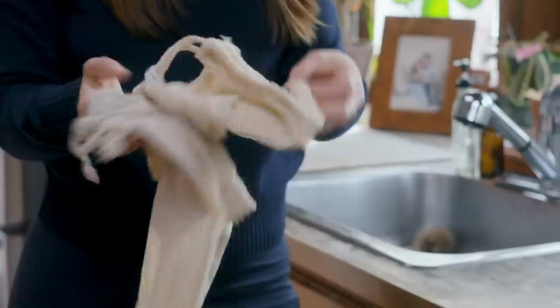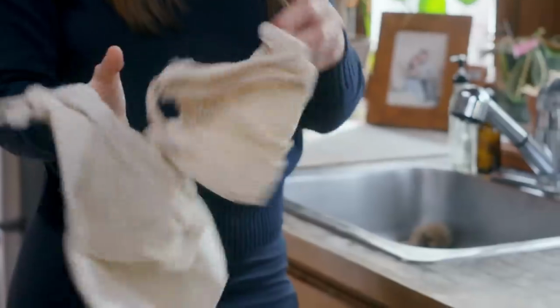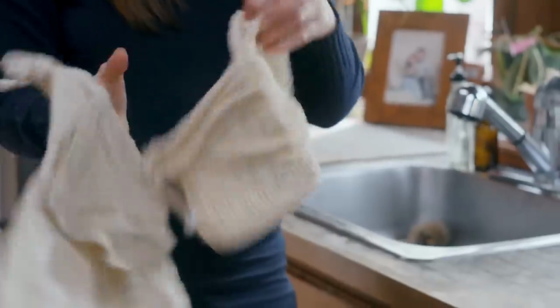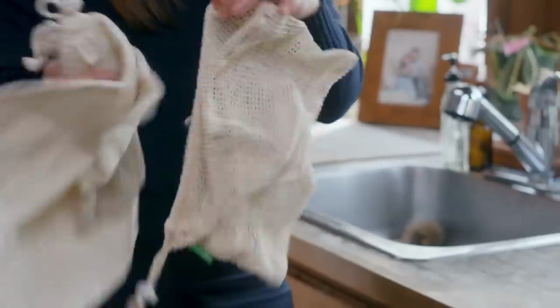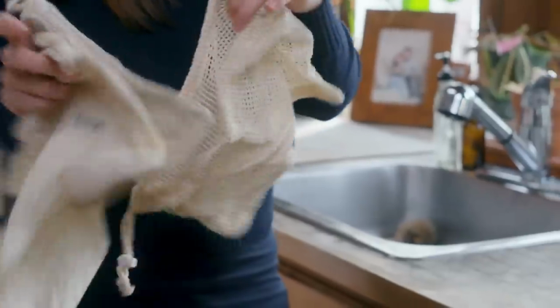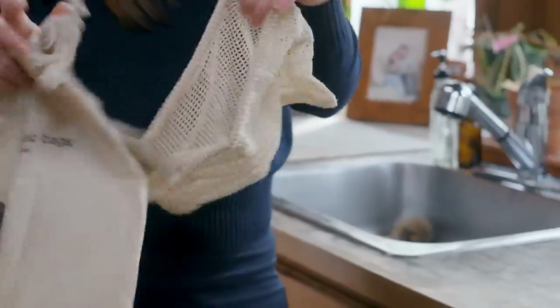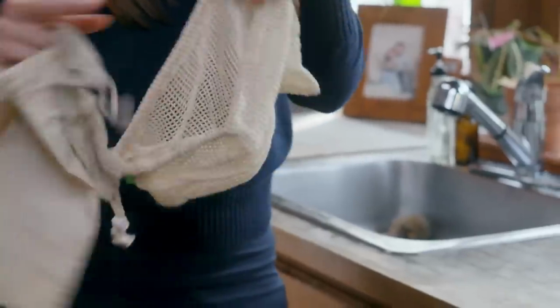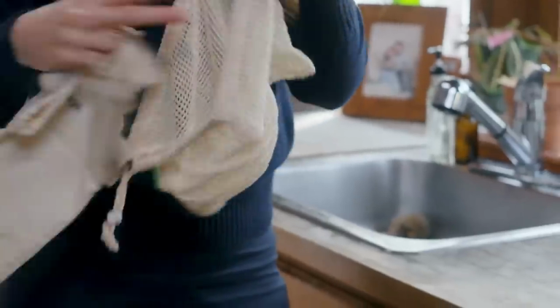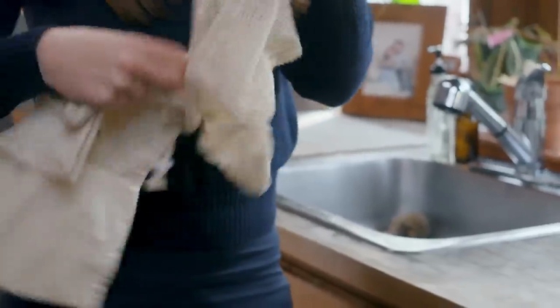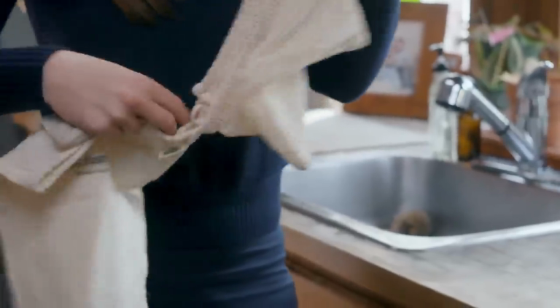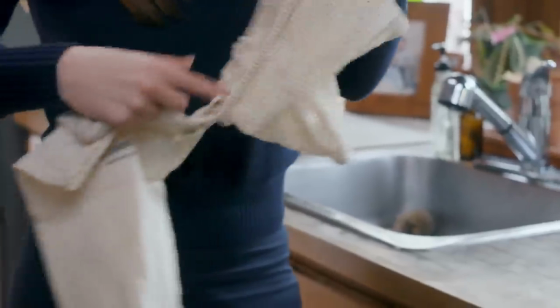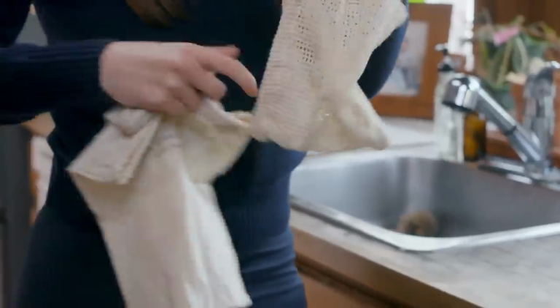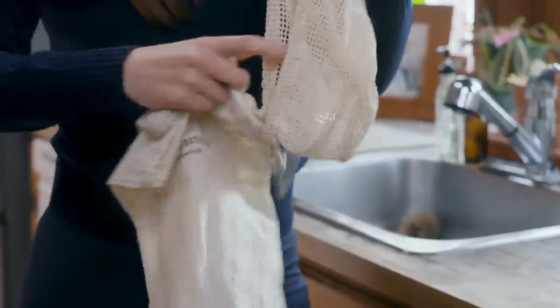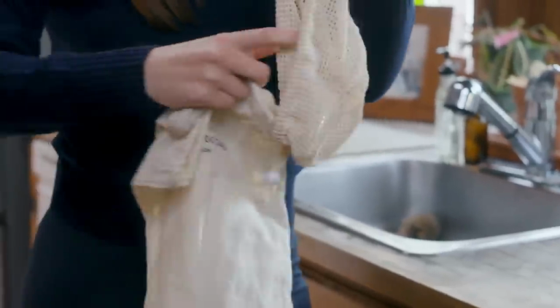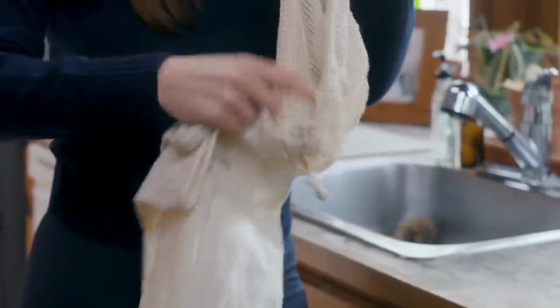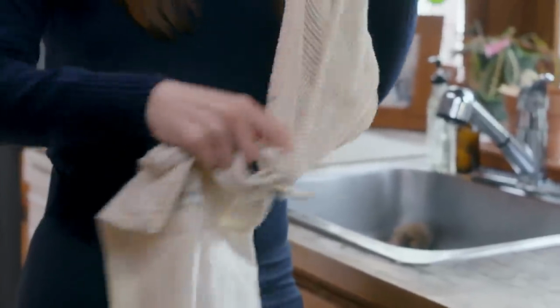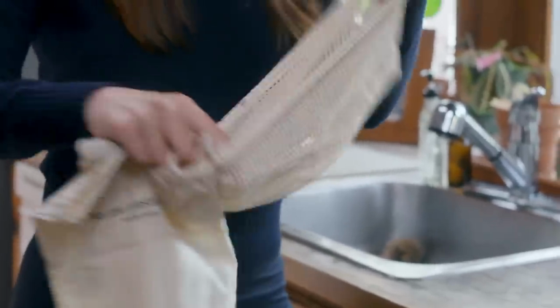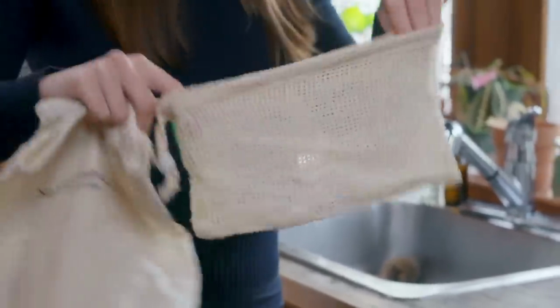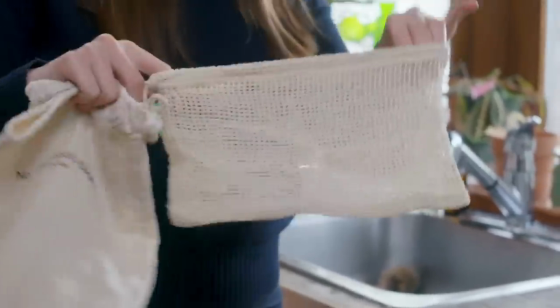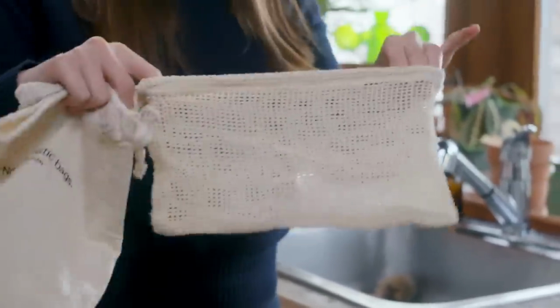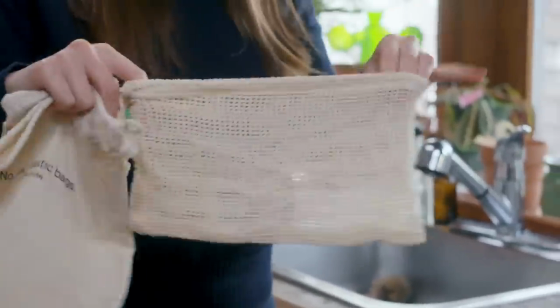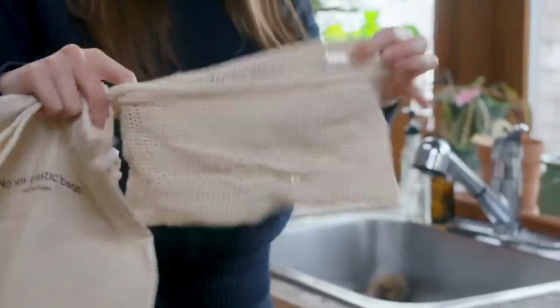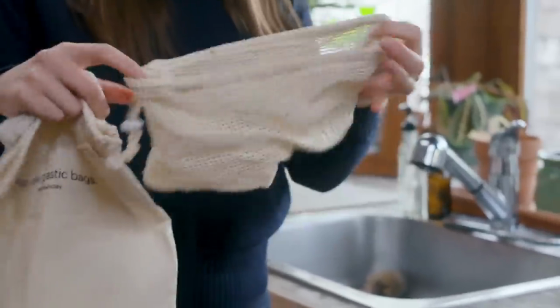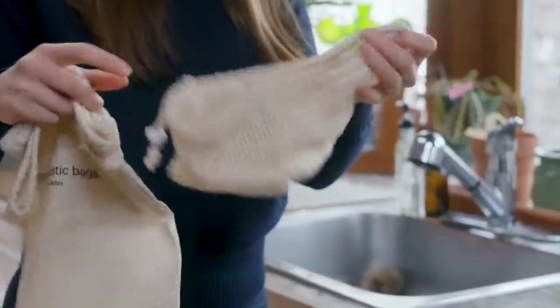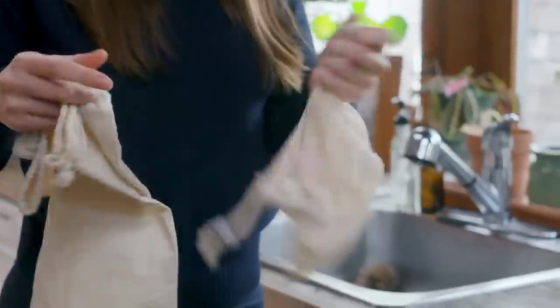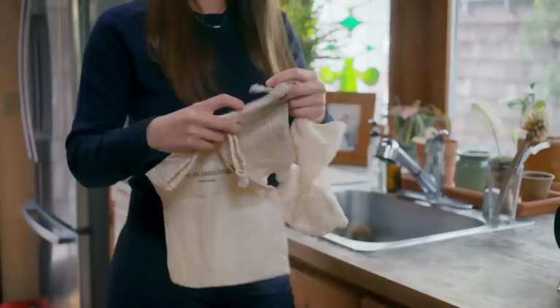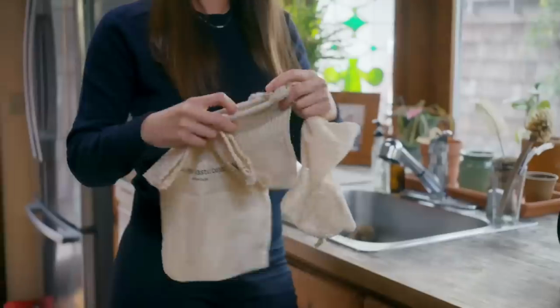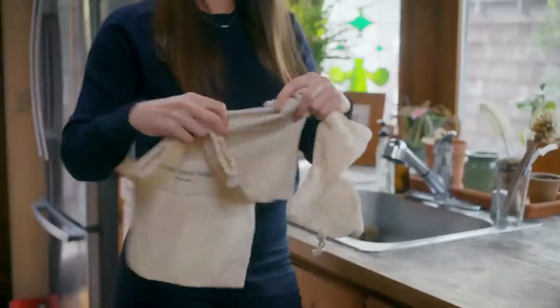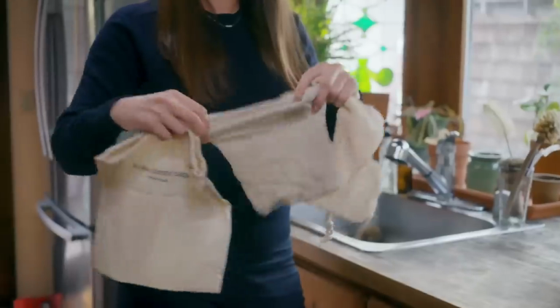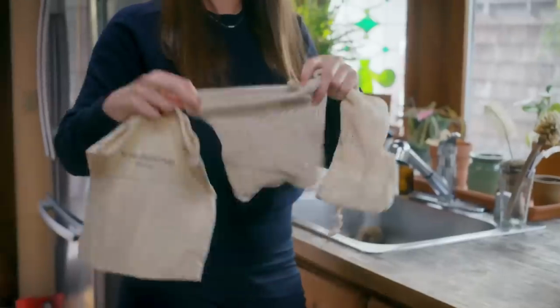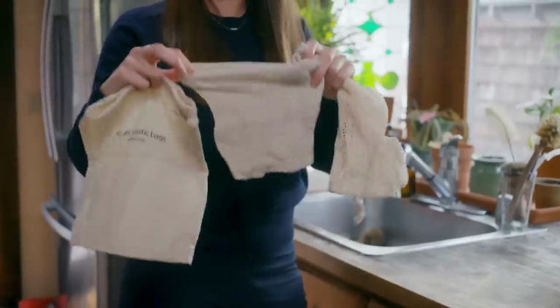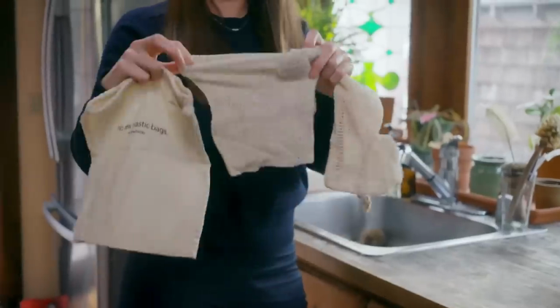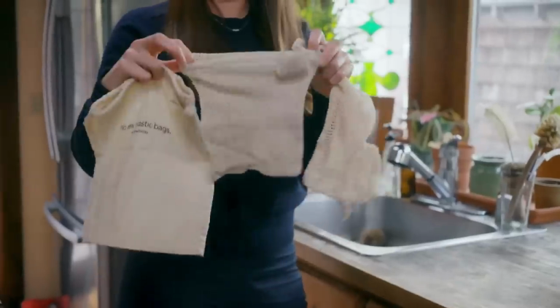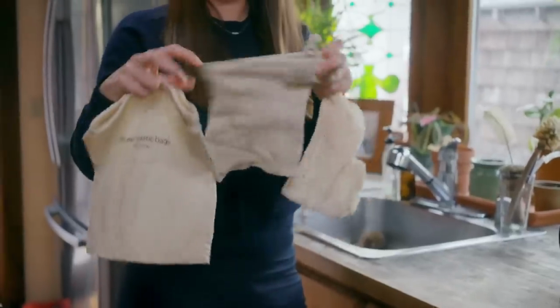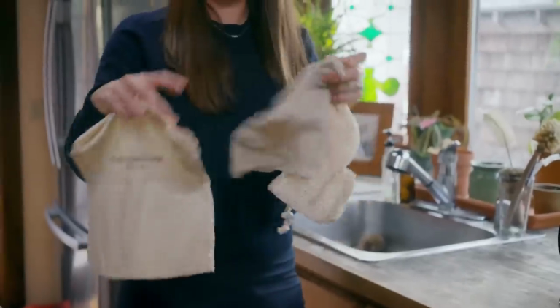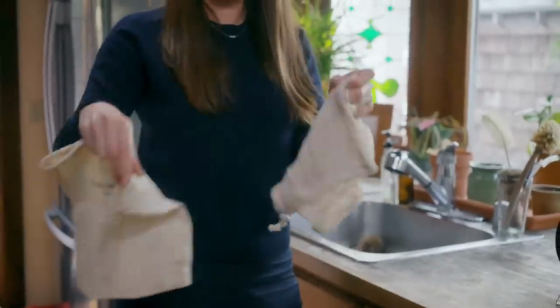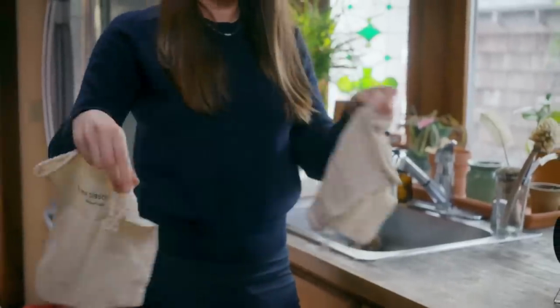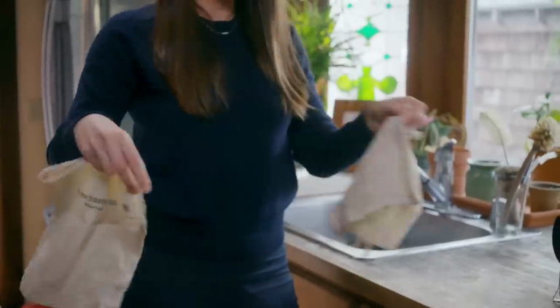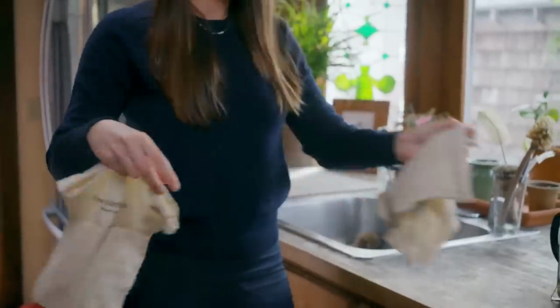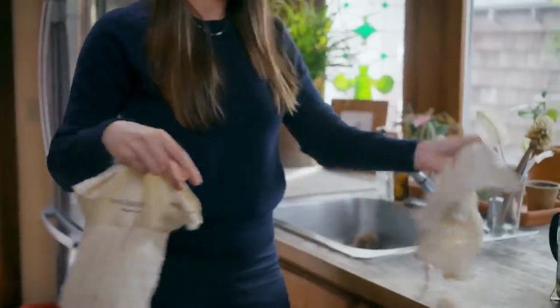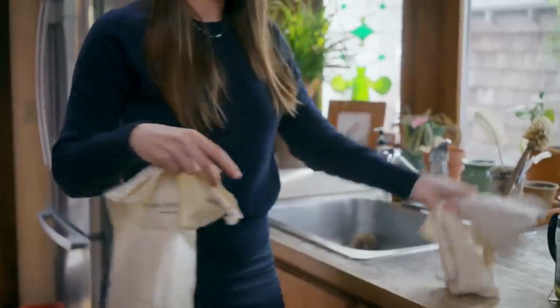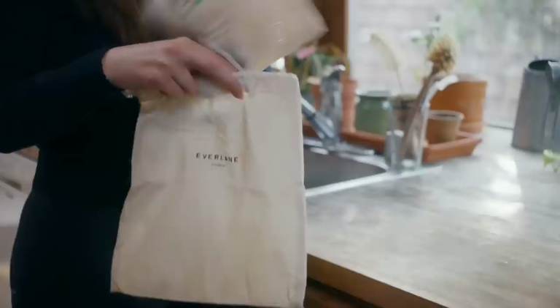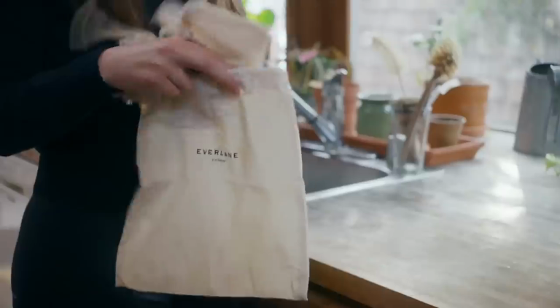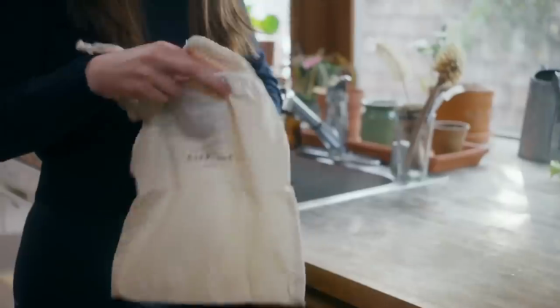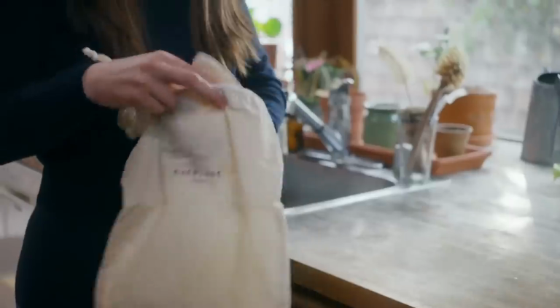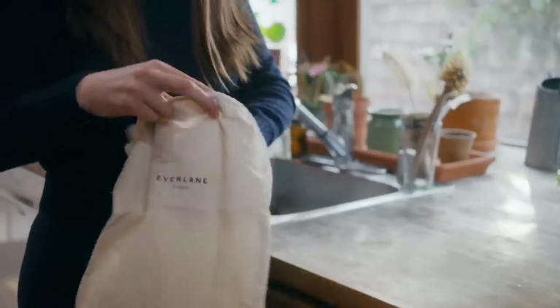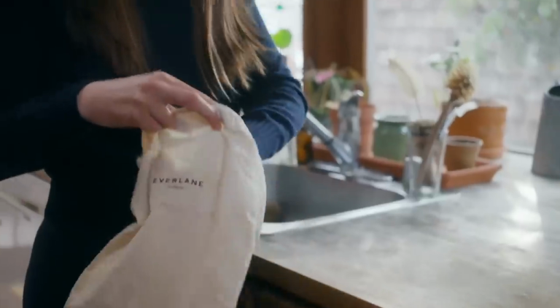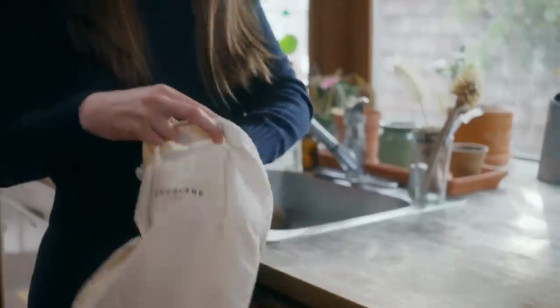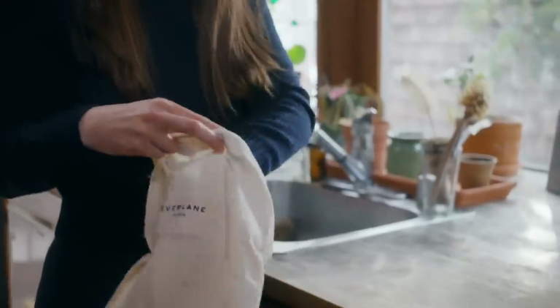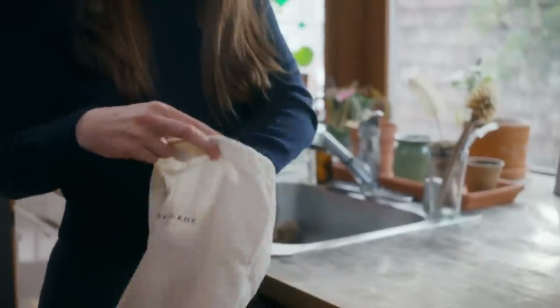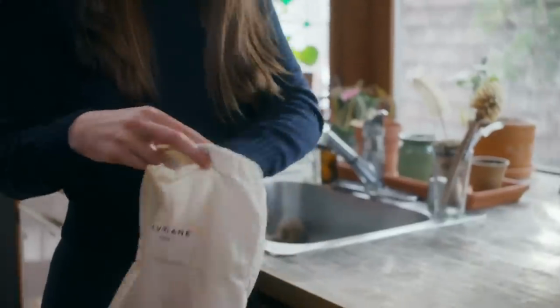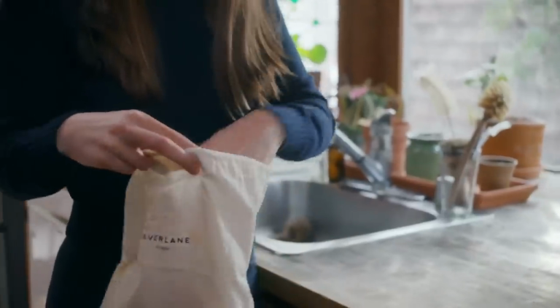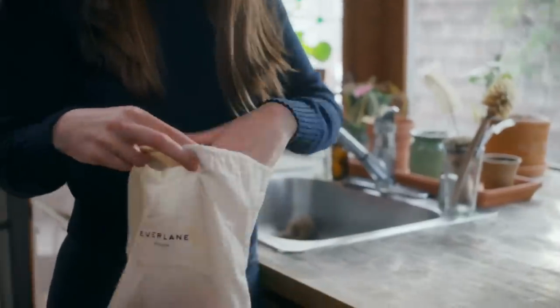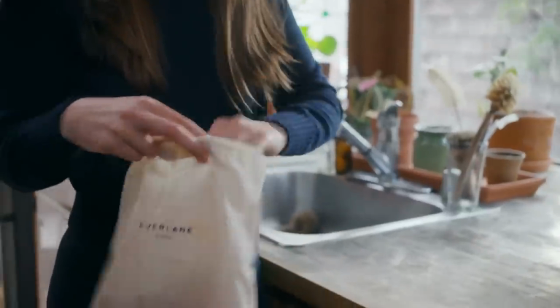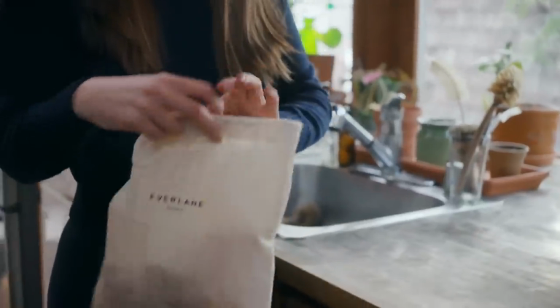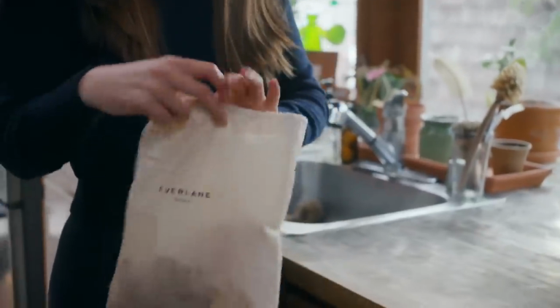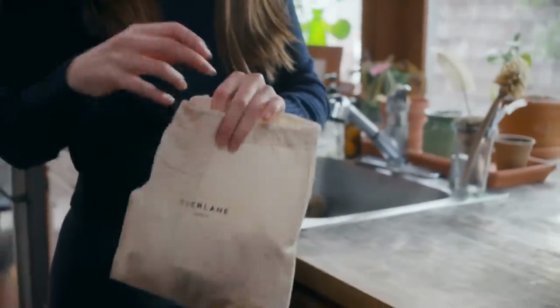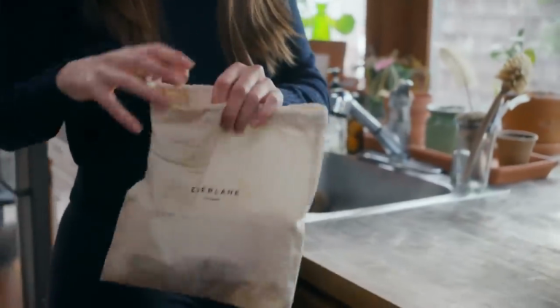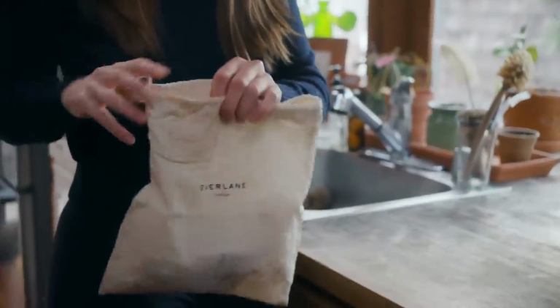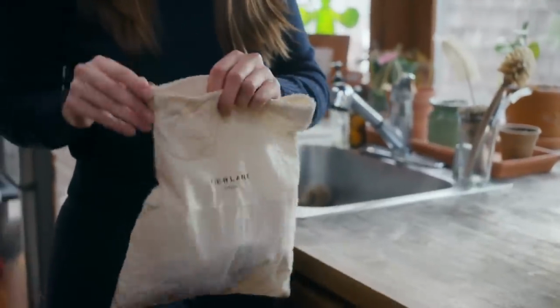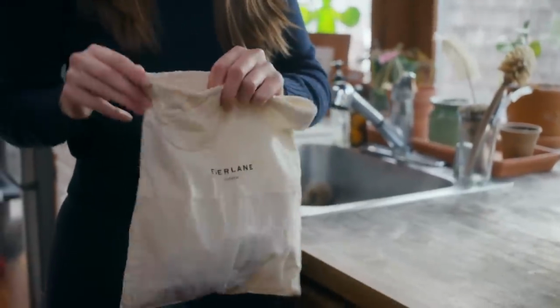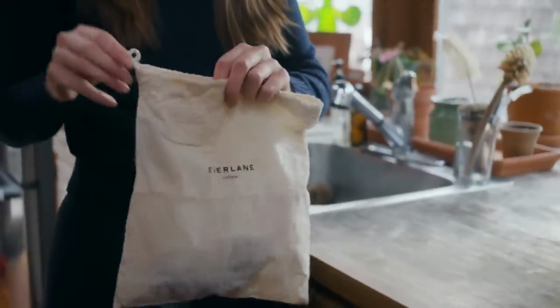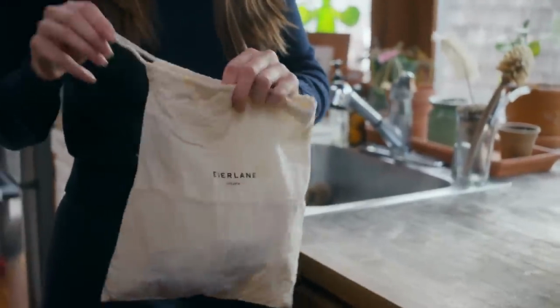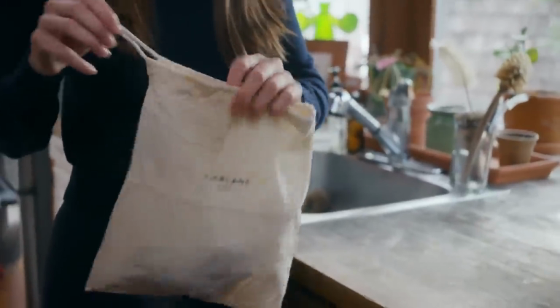I like to make sure that I bring reusable produce bags too, that way I don't have to get any of those plastic bags to put my fruit or veg inside.